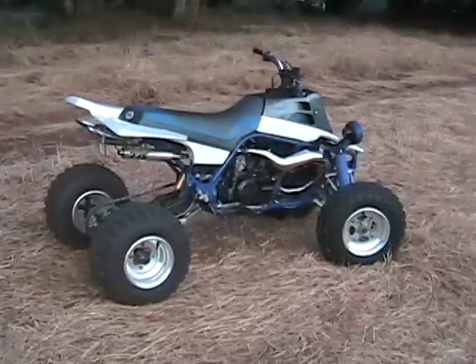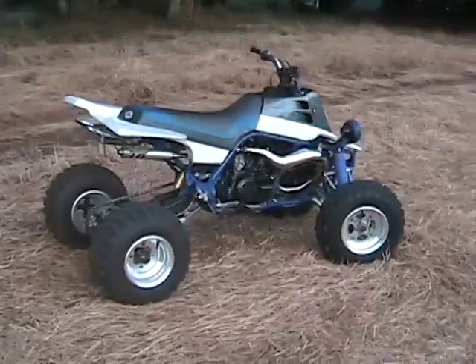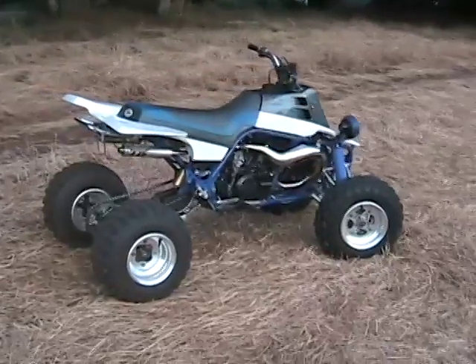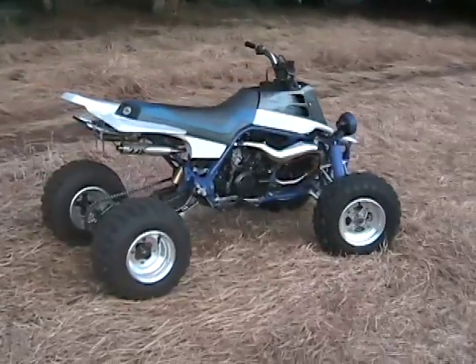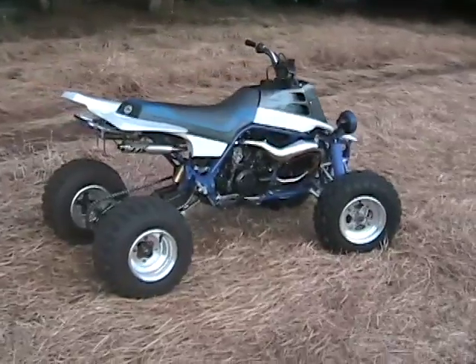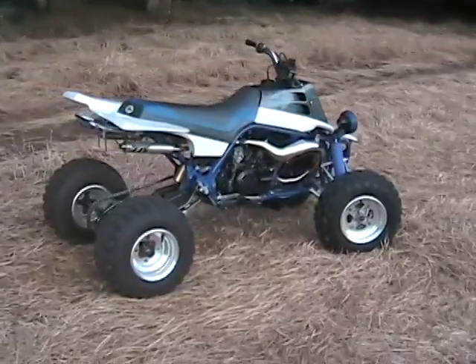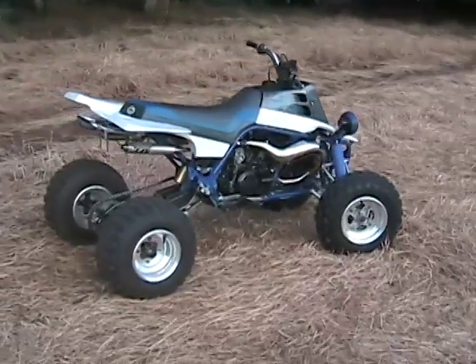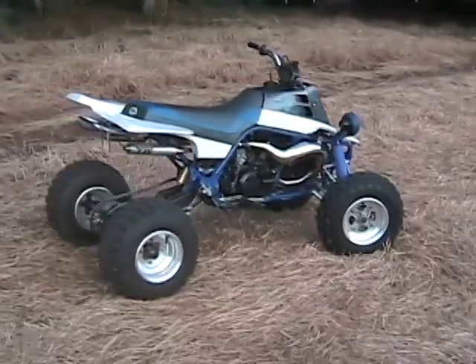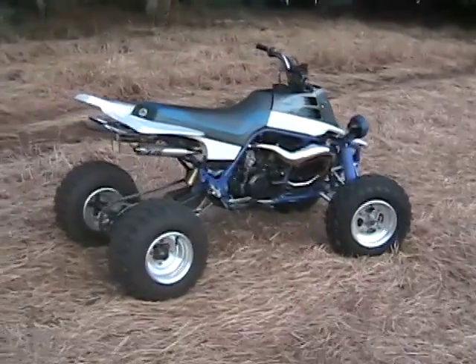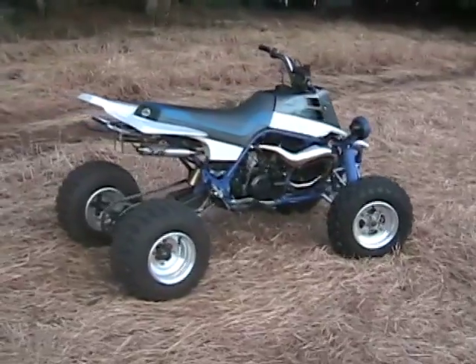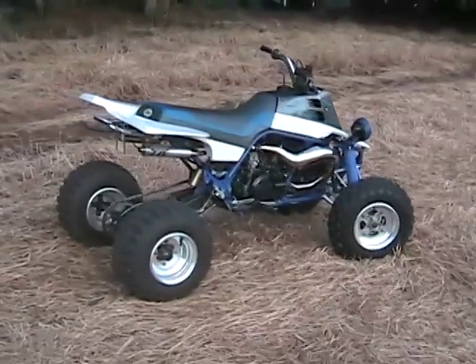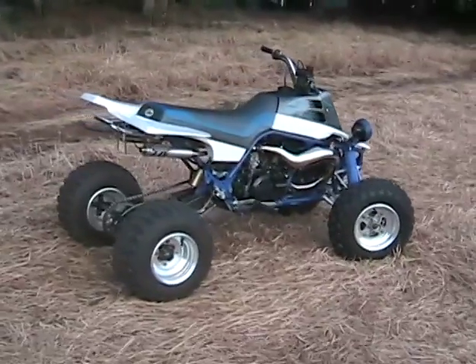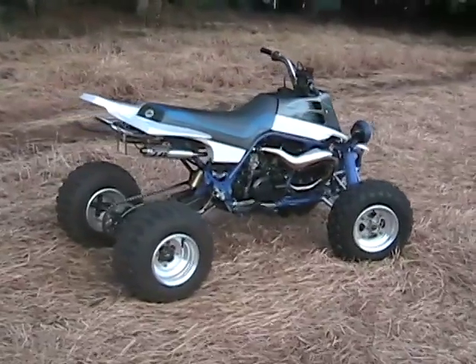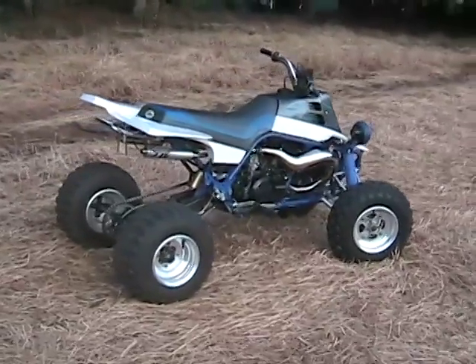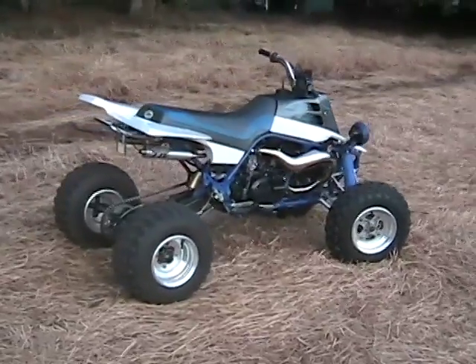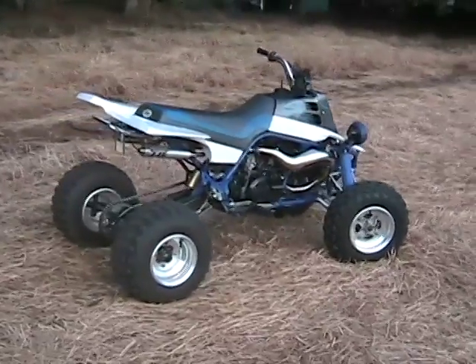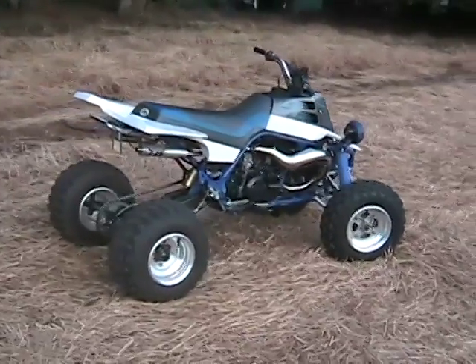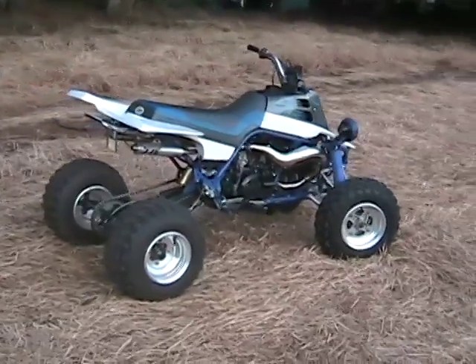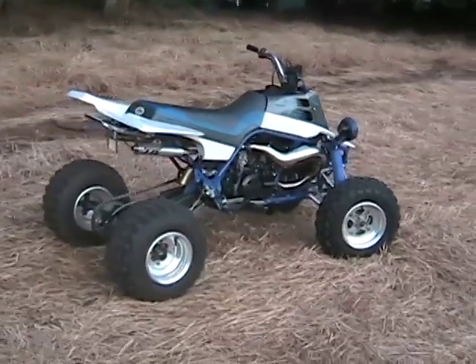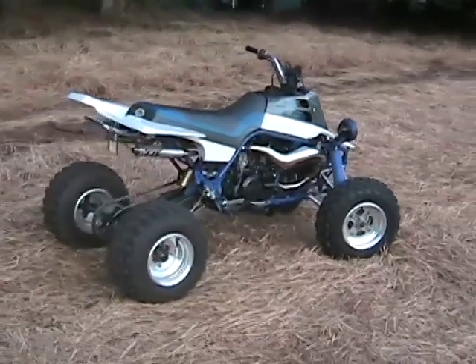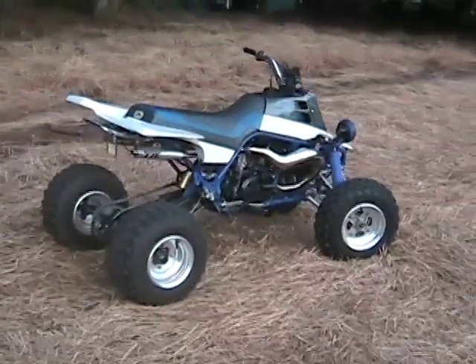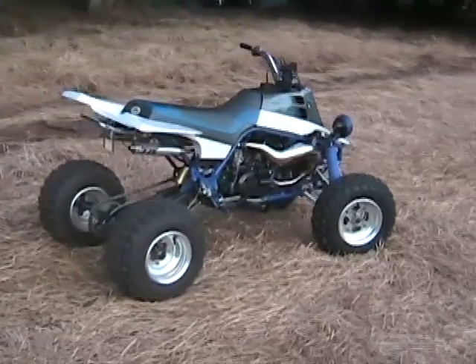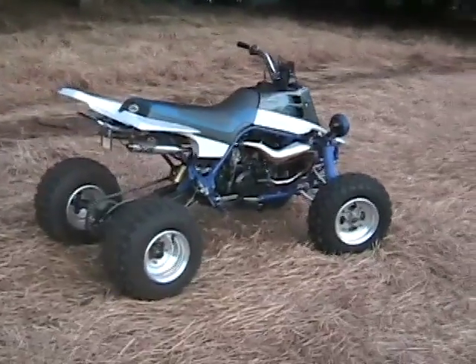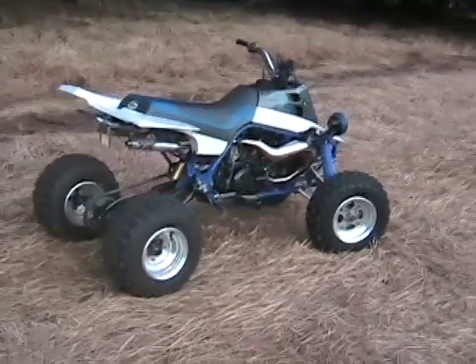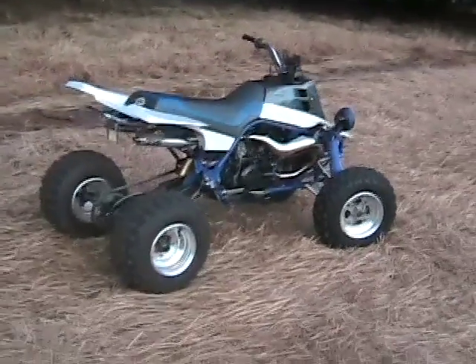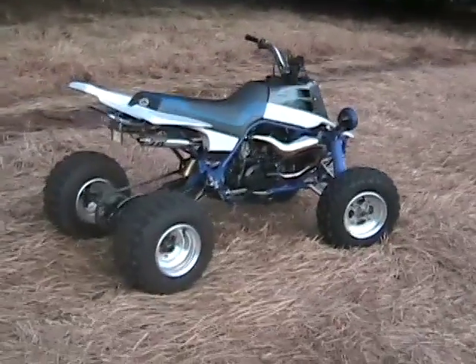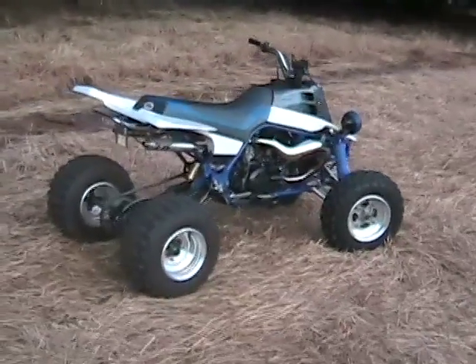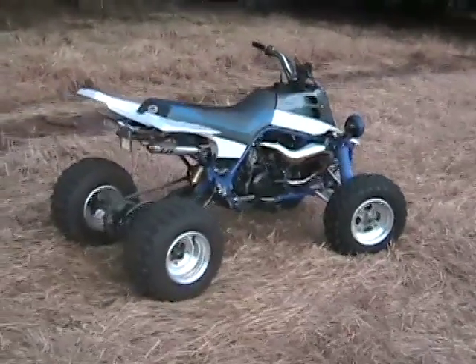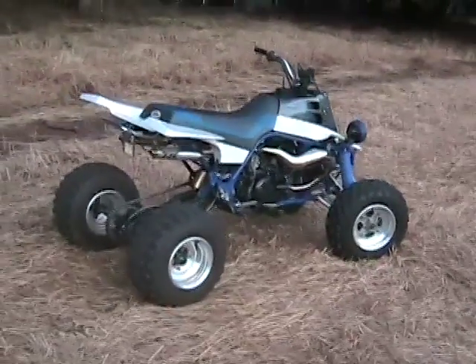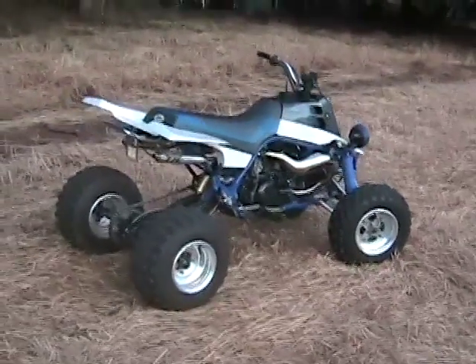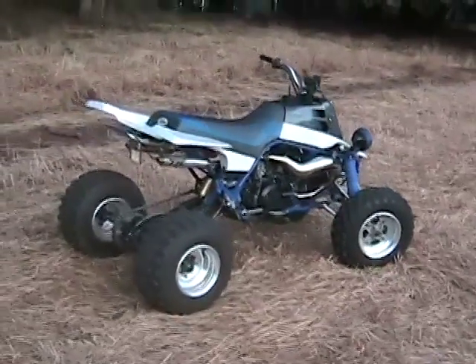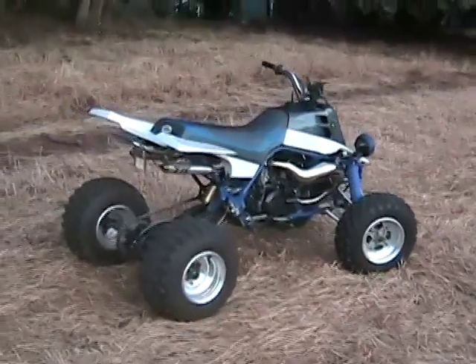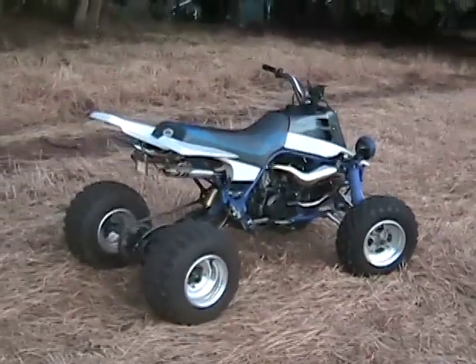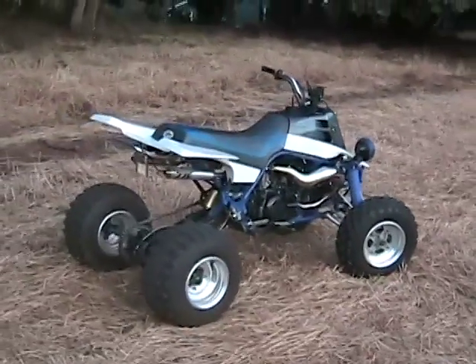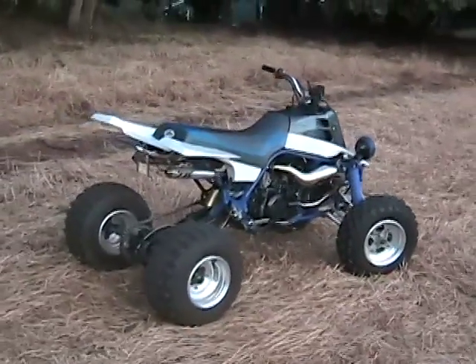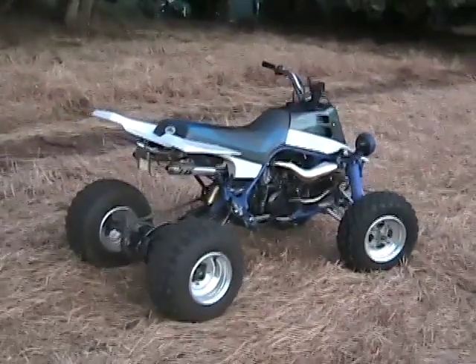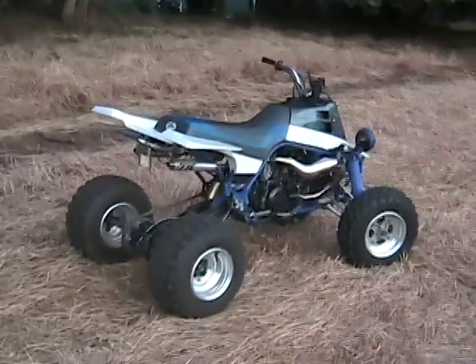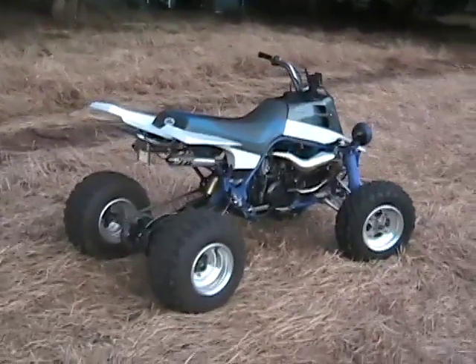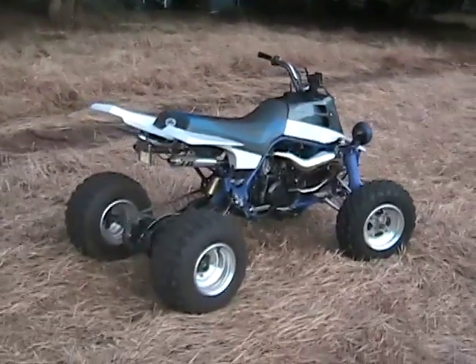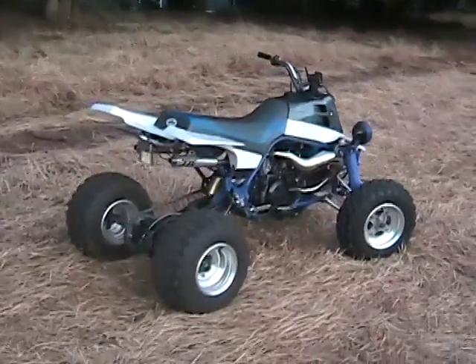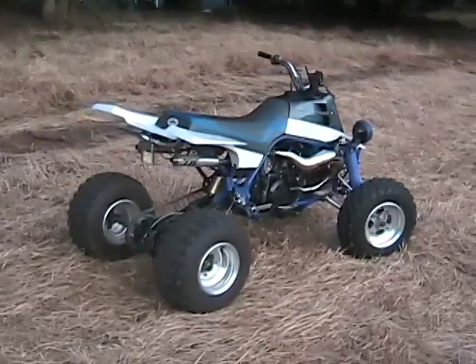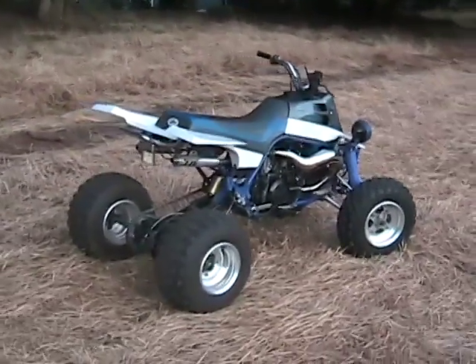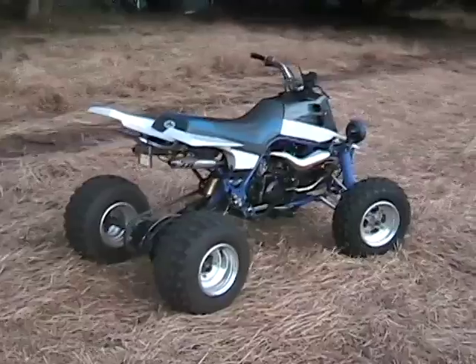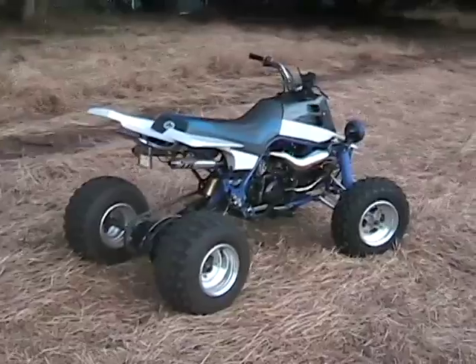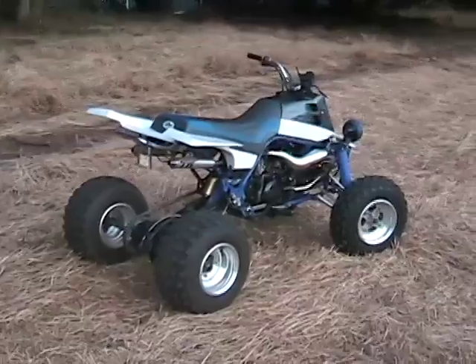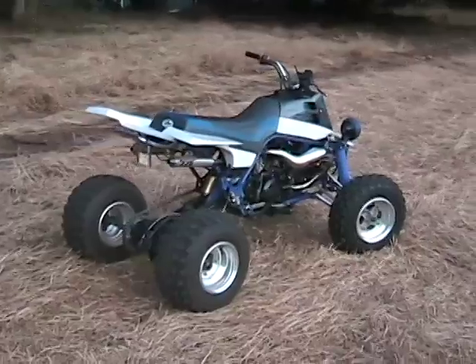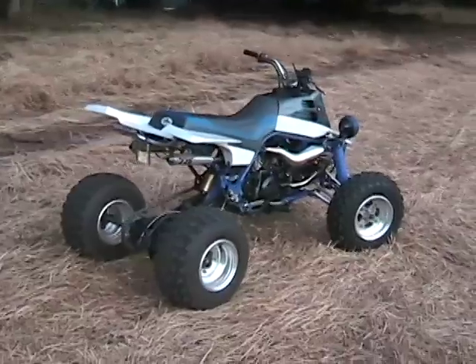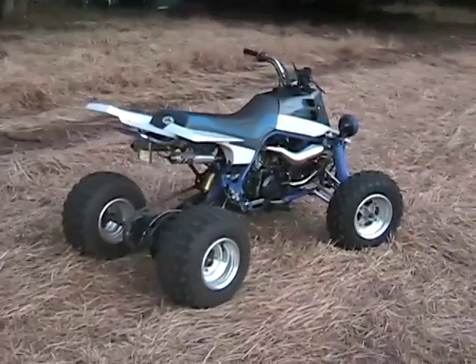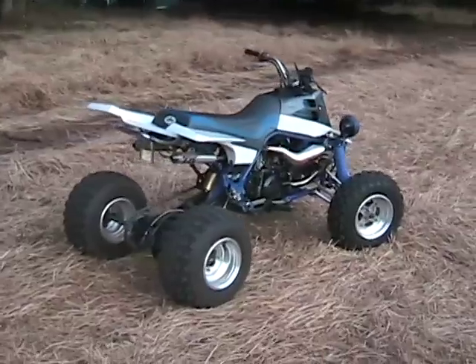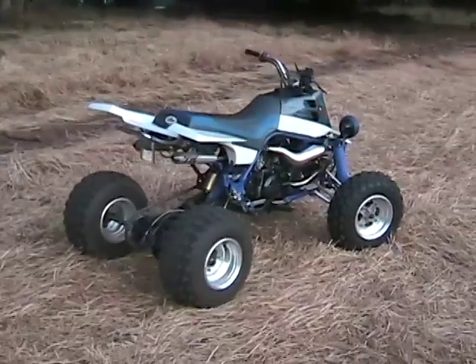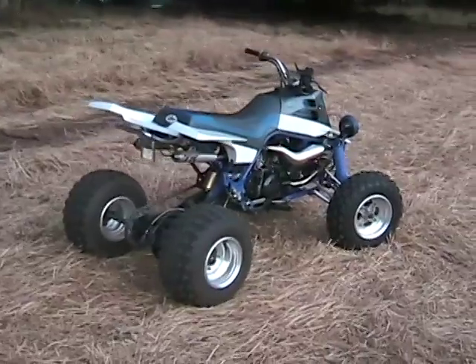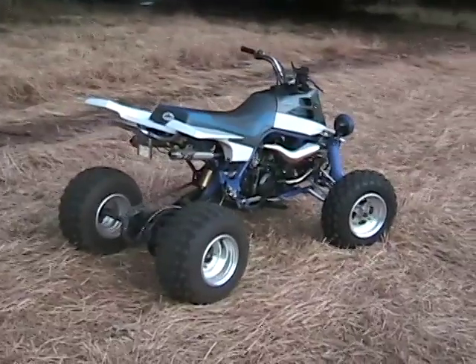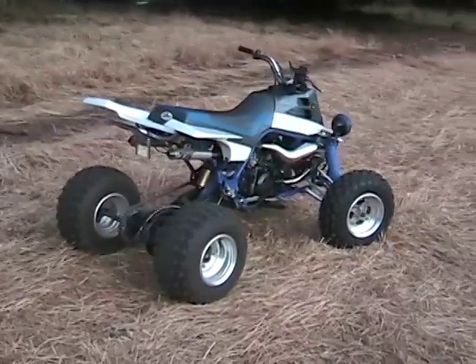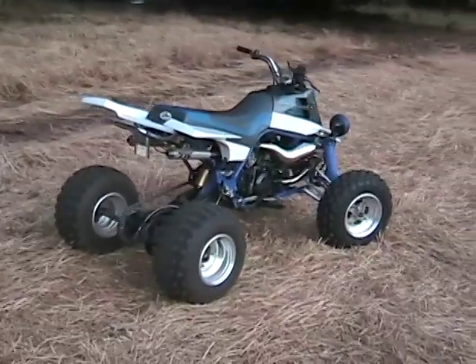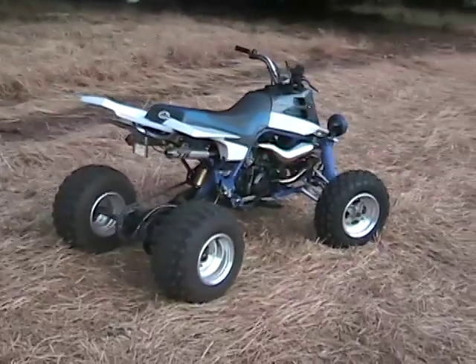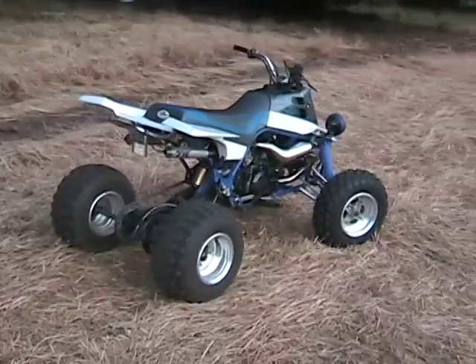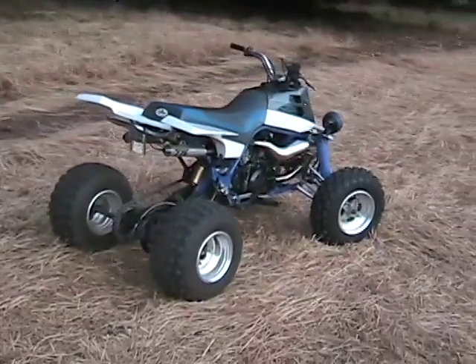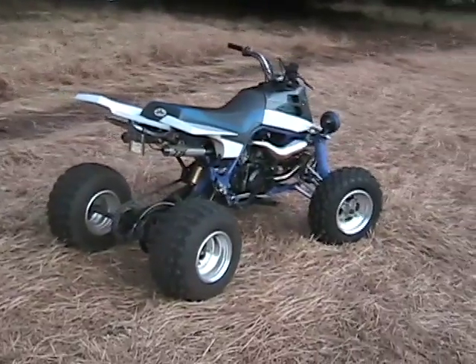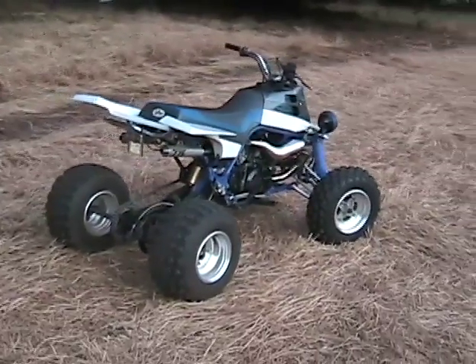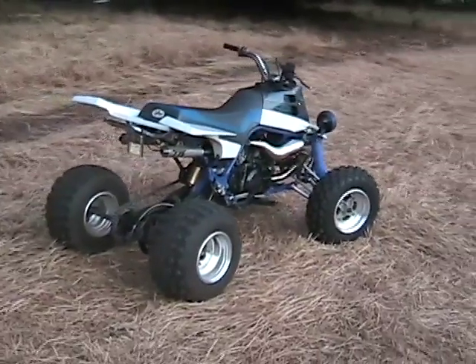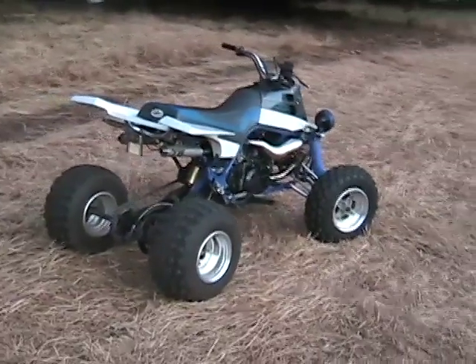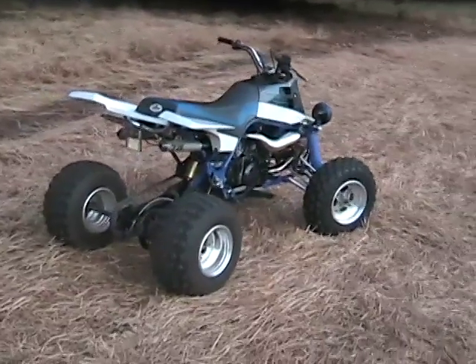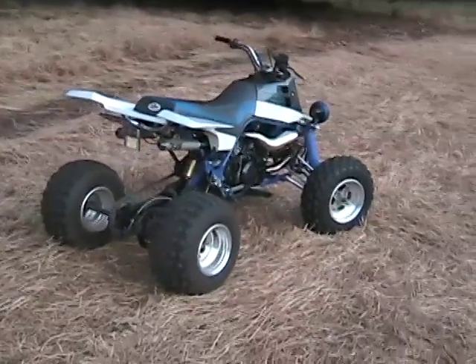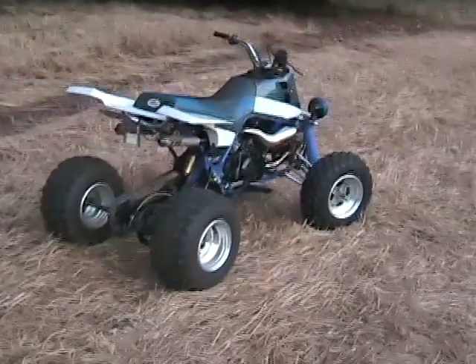It's got a 4-inch extended swing arm. Included with the auction is a pair of new tin paddle haulers on Douglas rims.